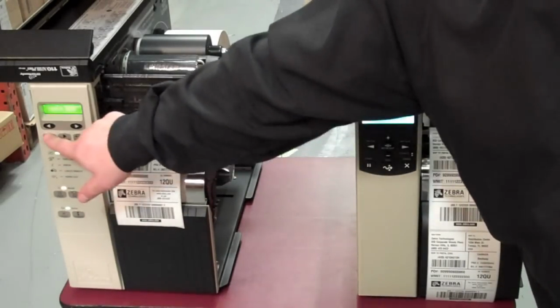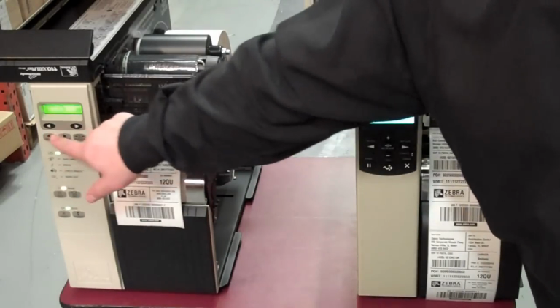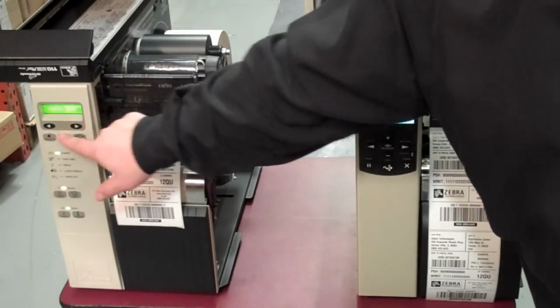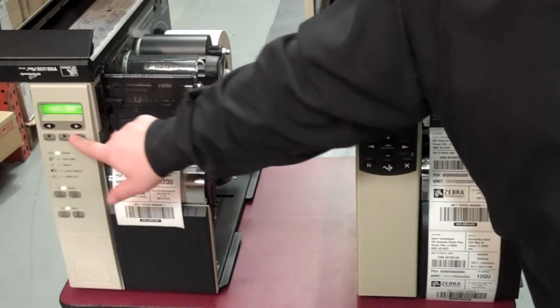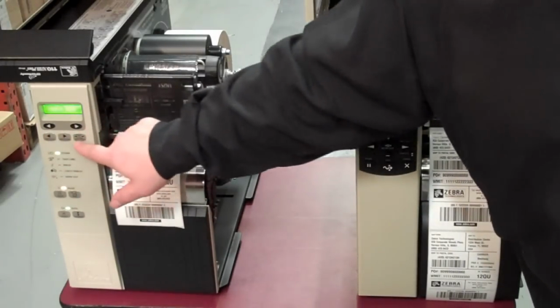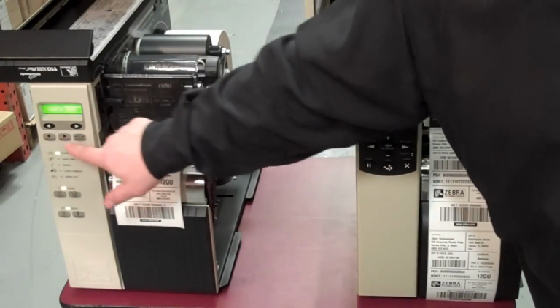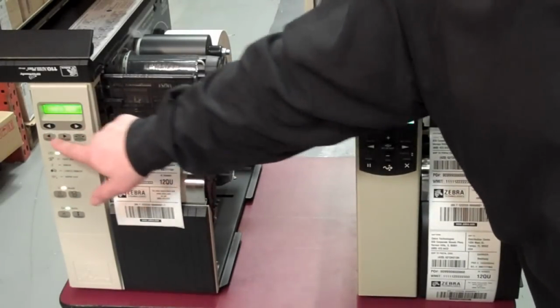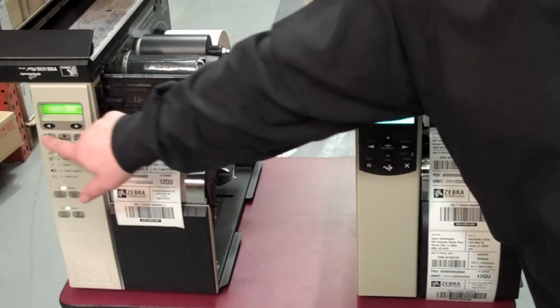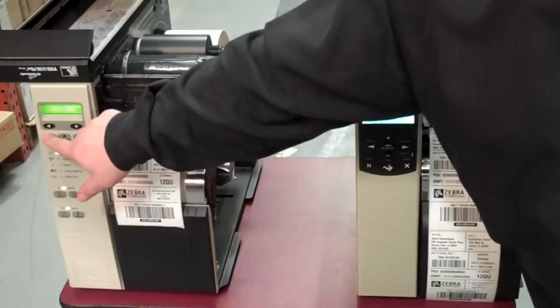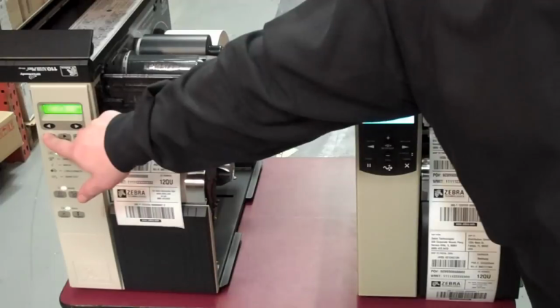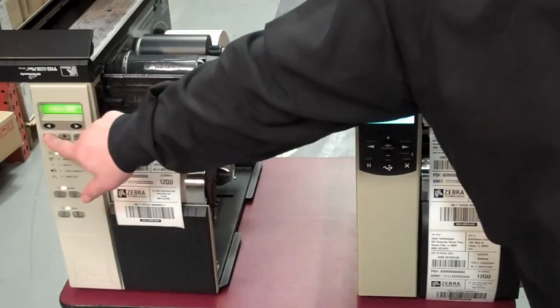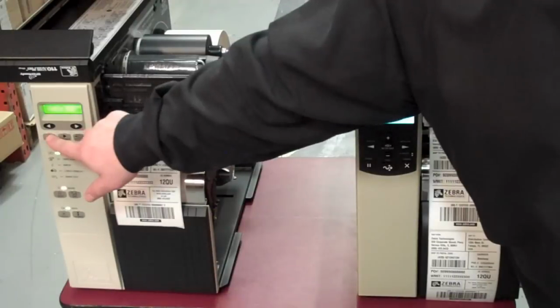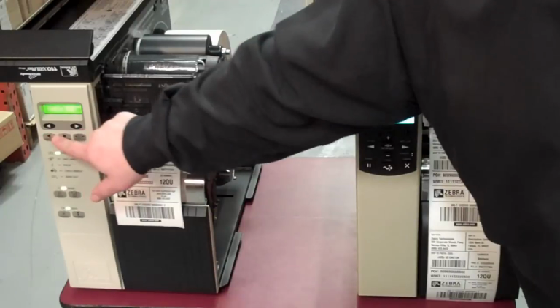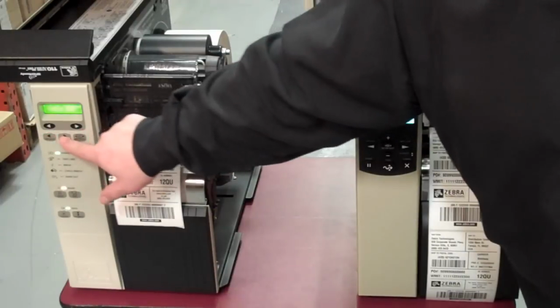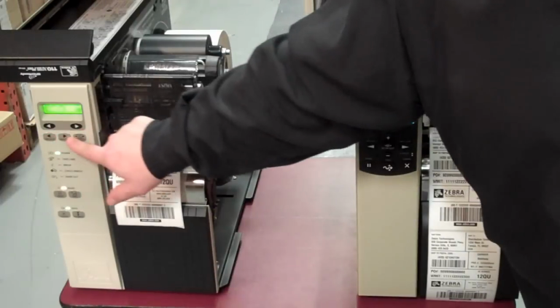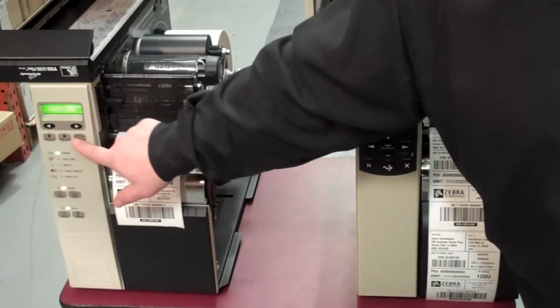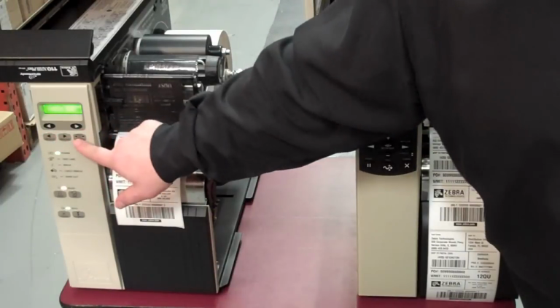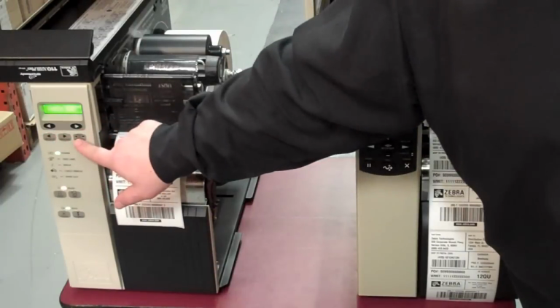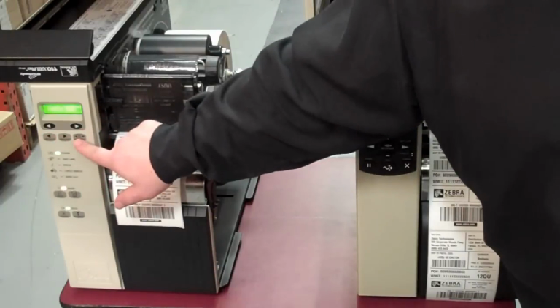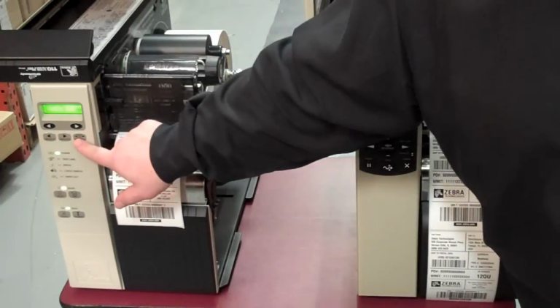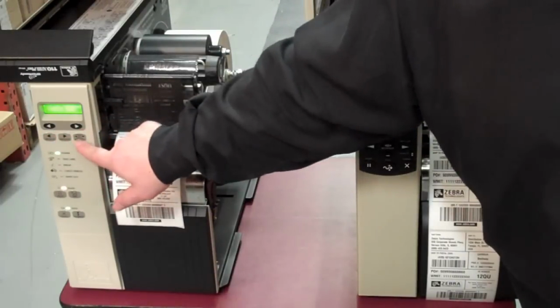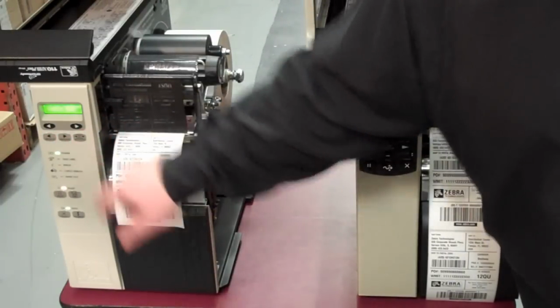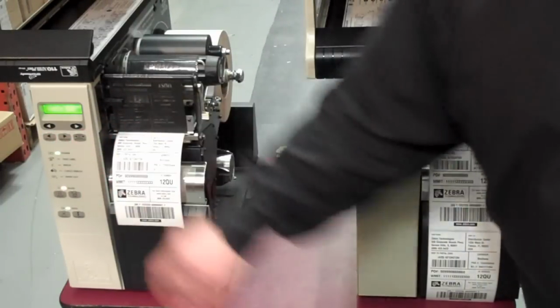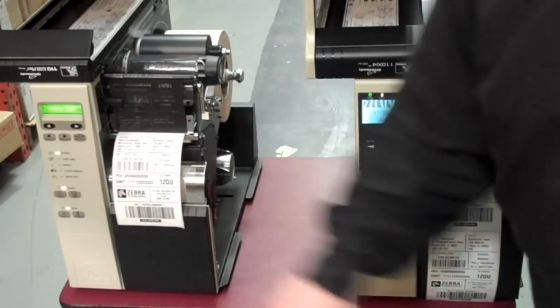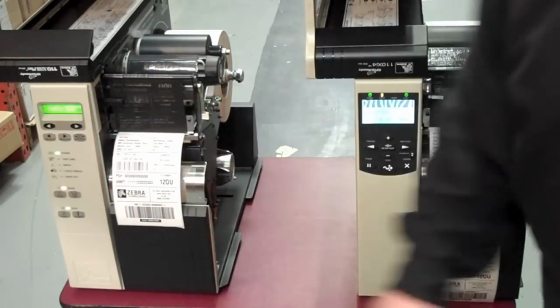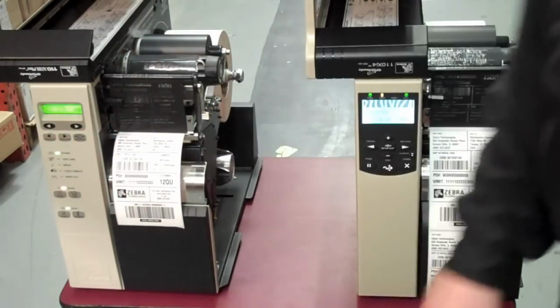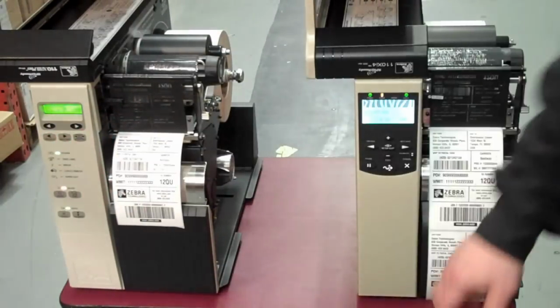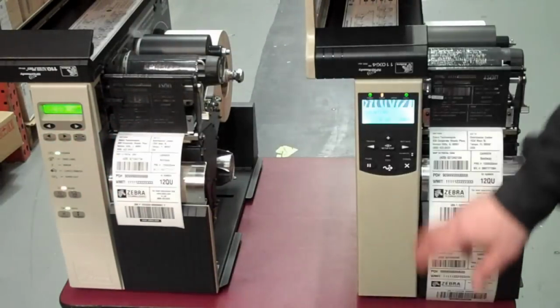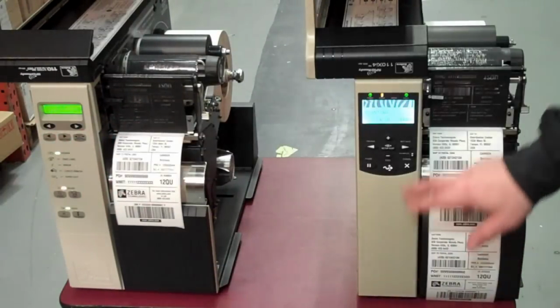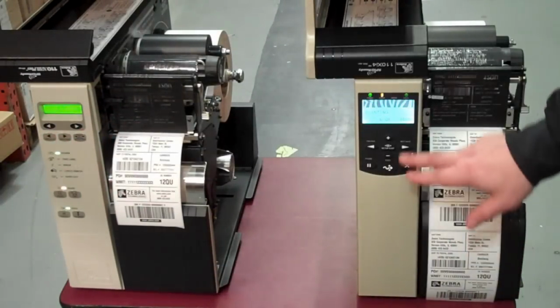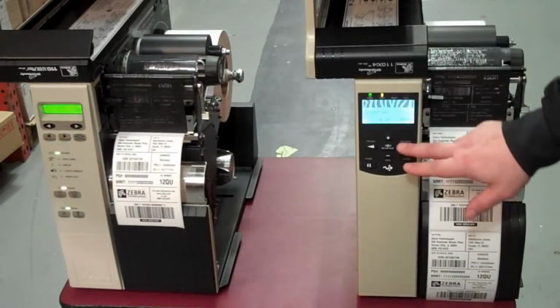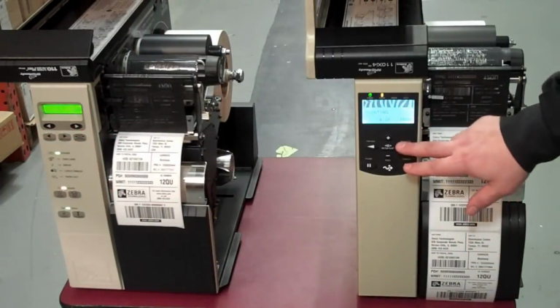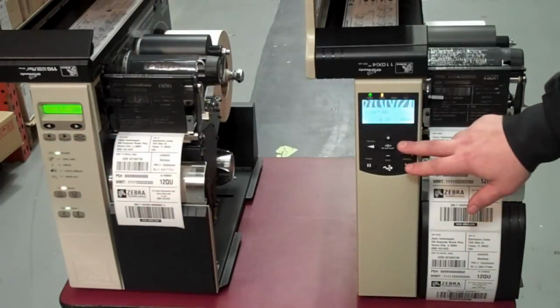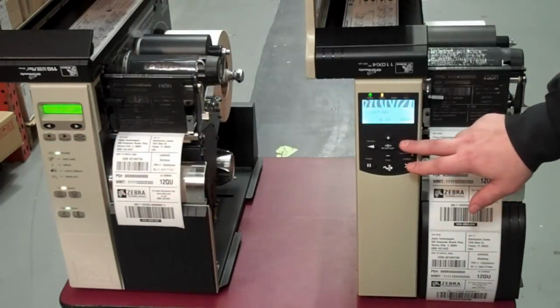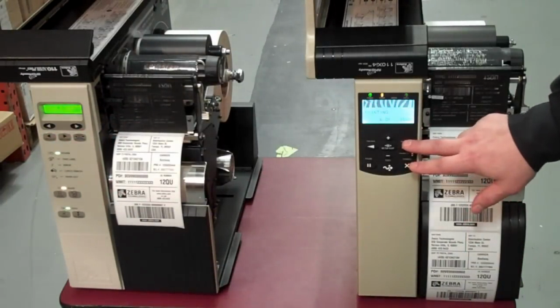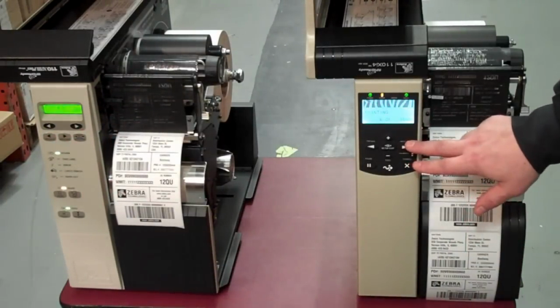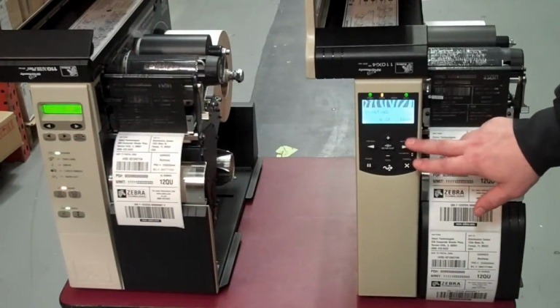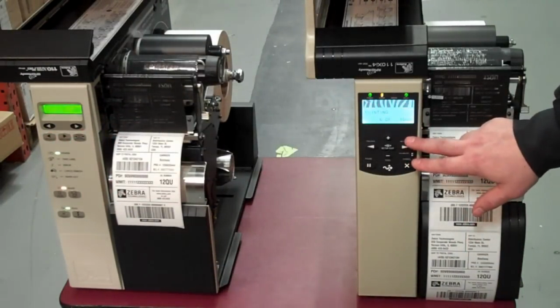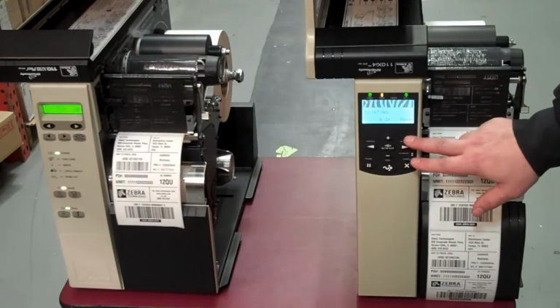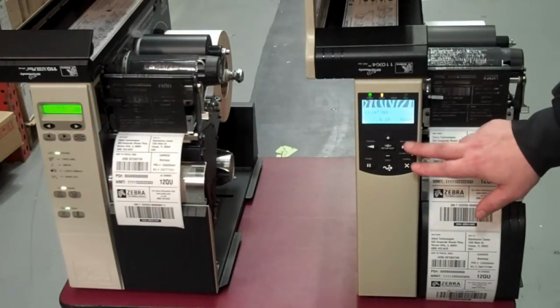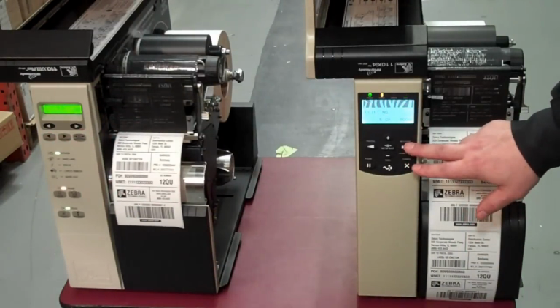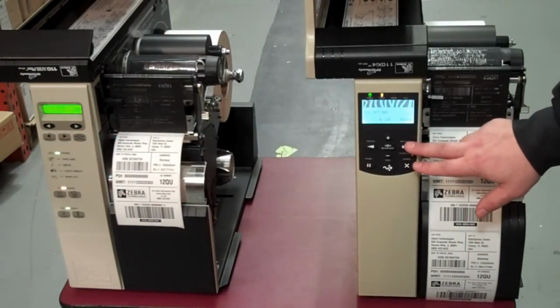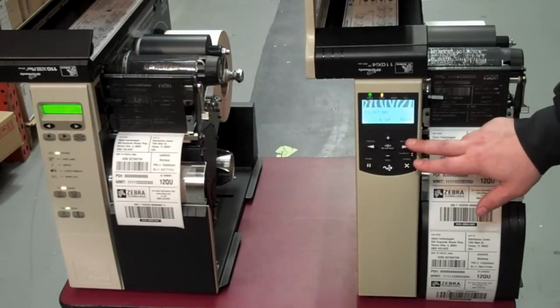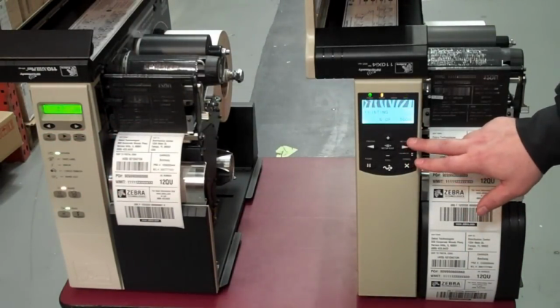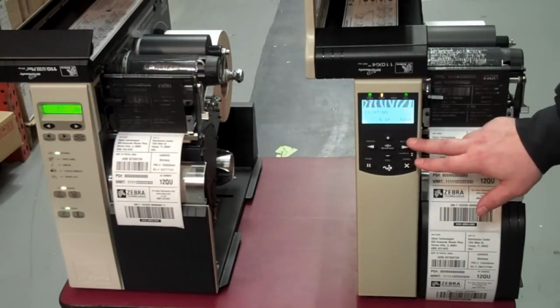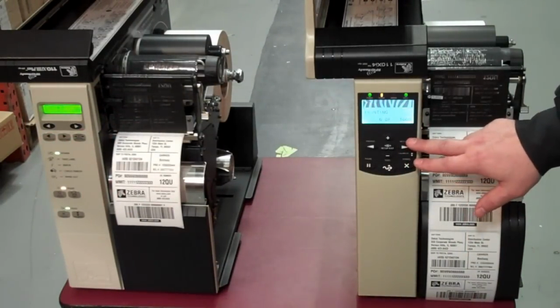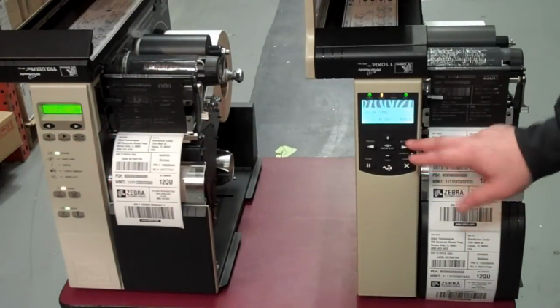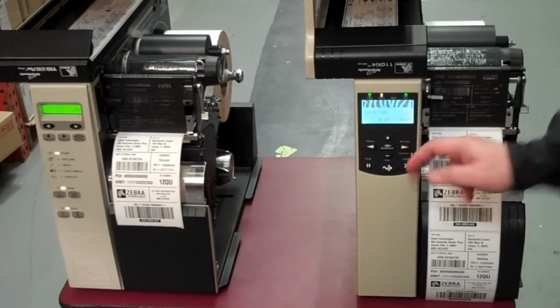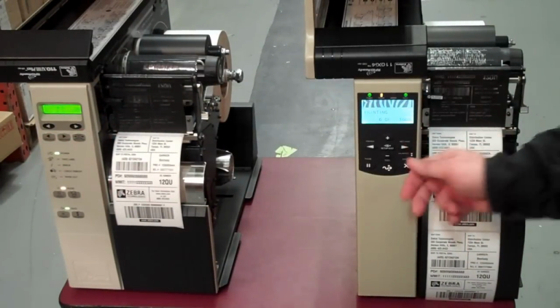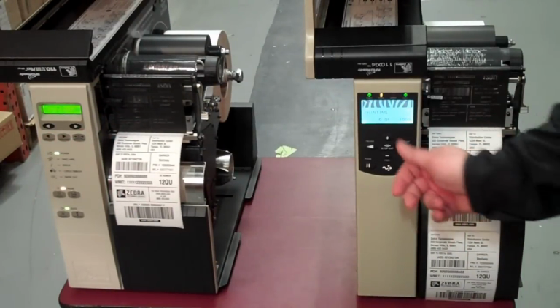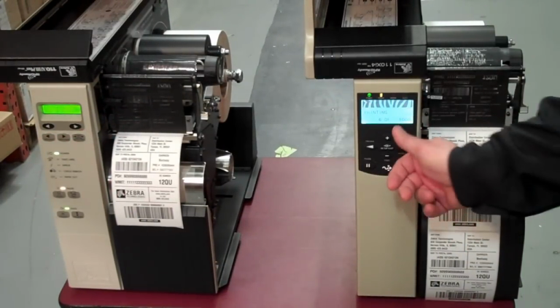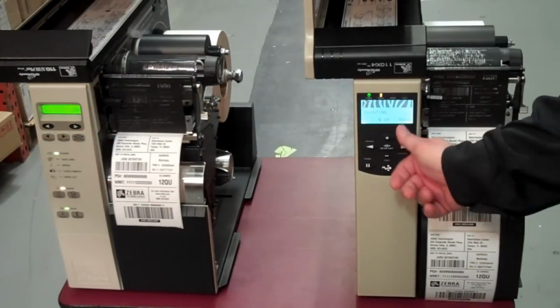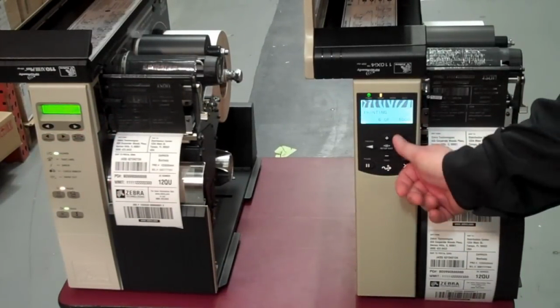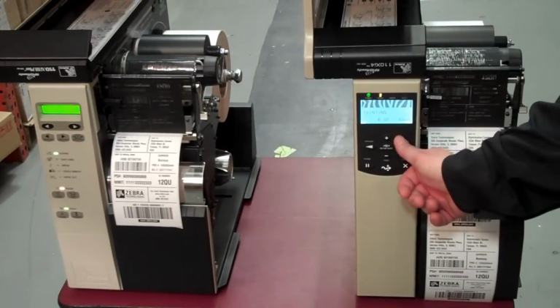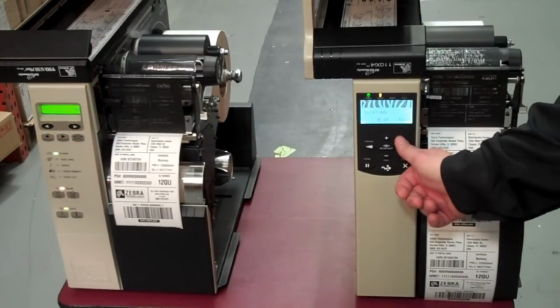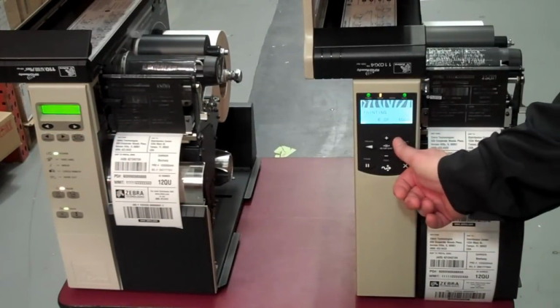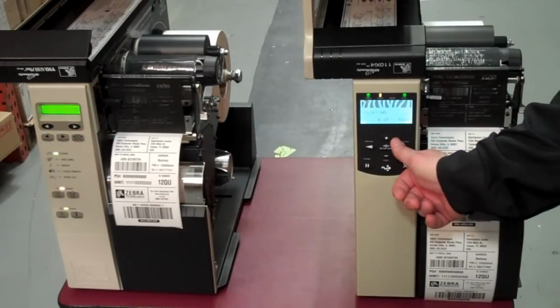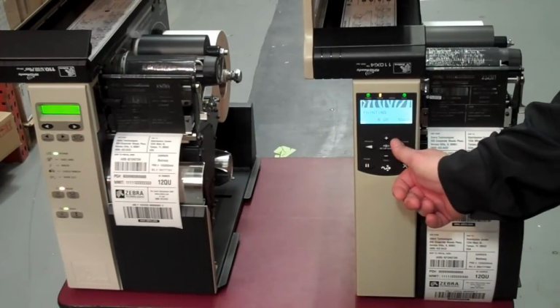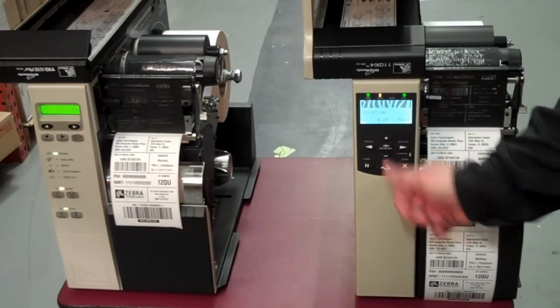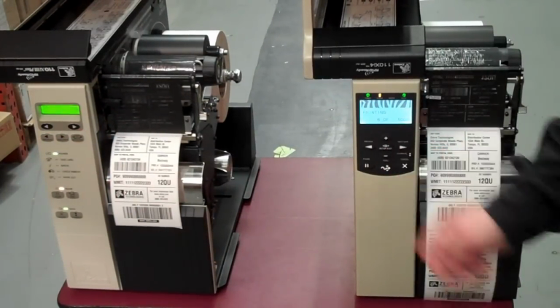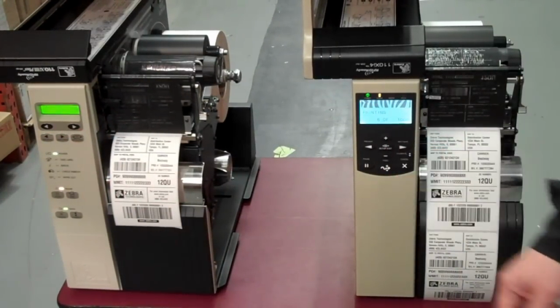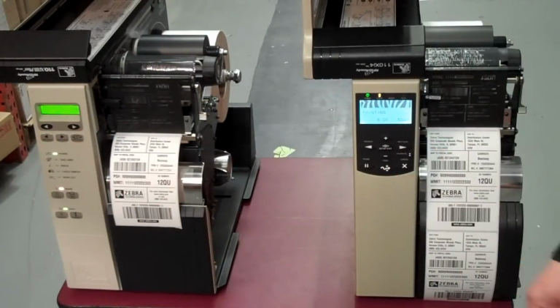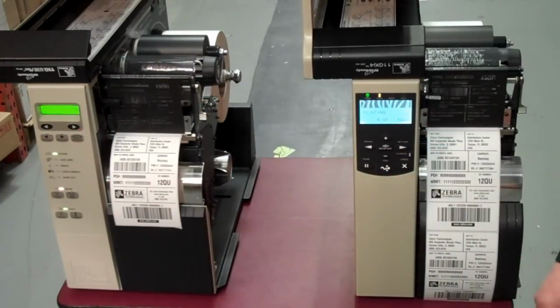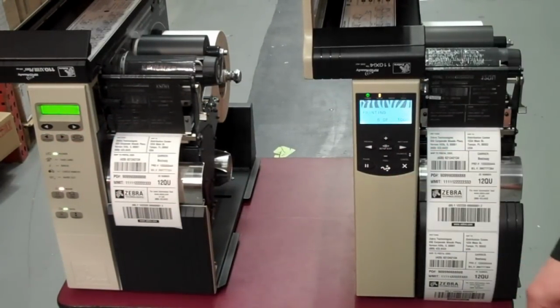We've also improved the control panel. As you can see, on the XI-3+ they used membrane switches, whereas we've added mechanical rubber buttons for a better tactile feel and operation.